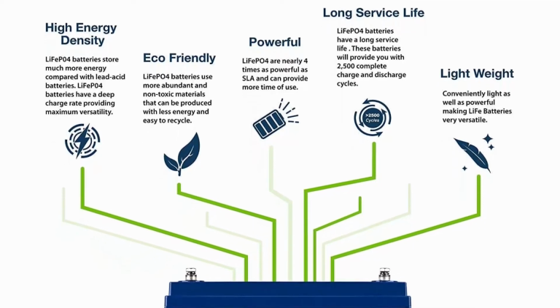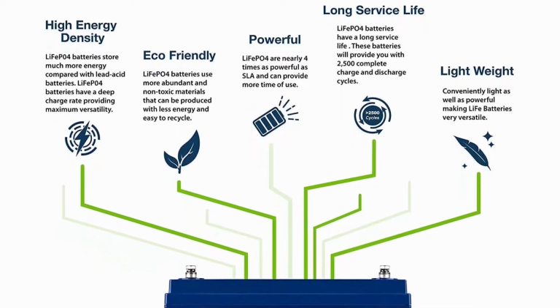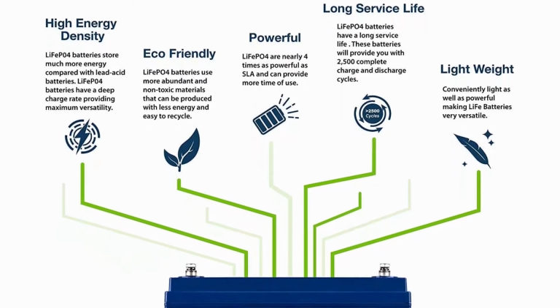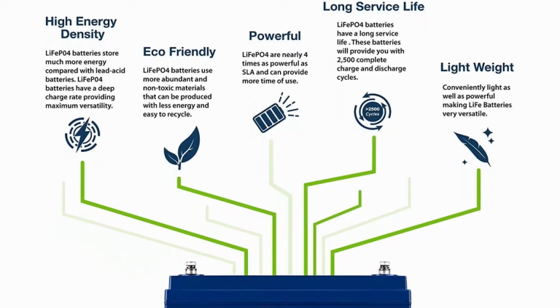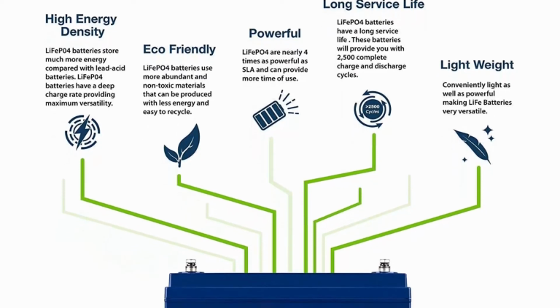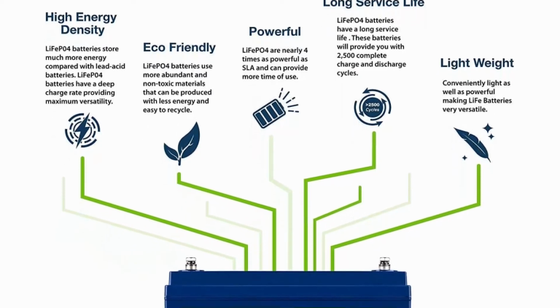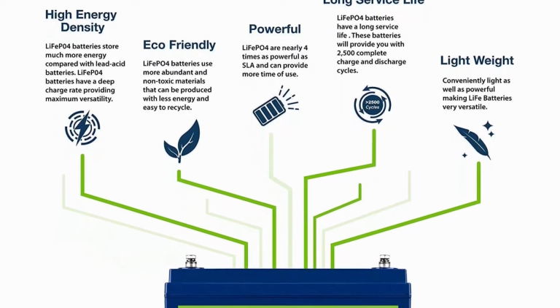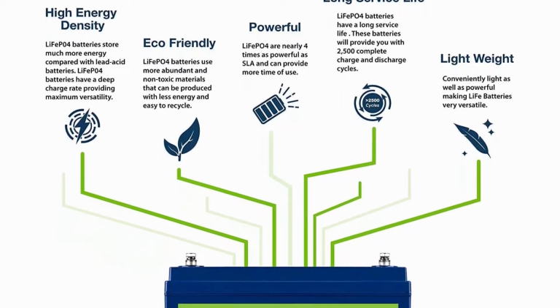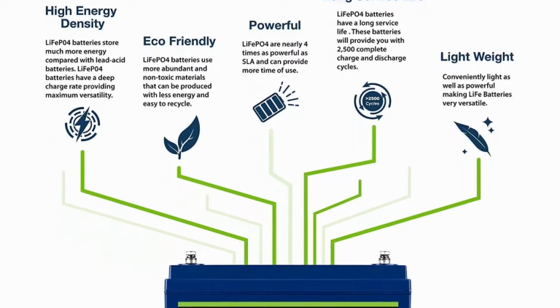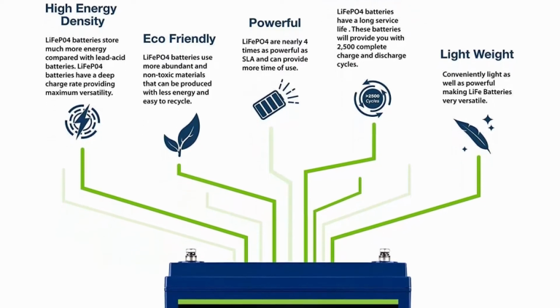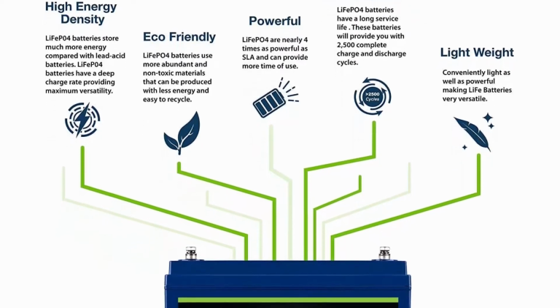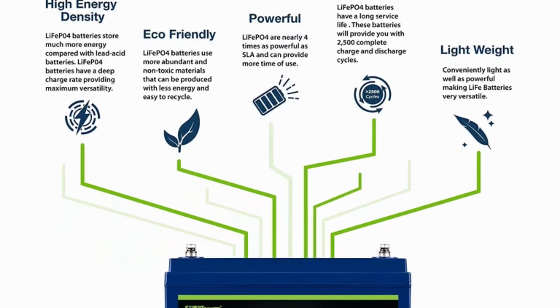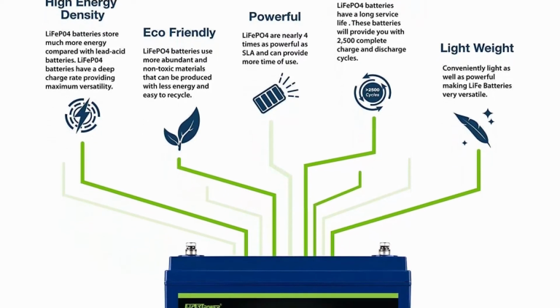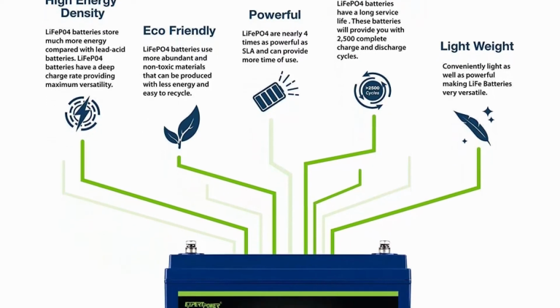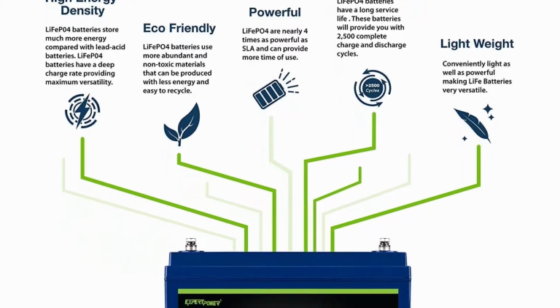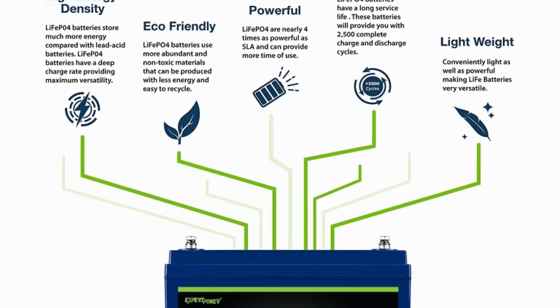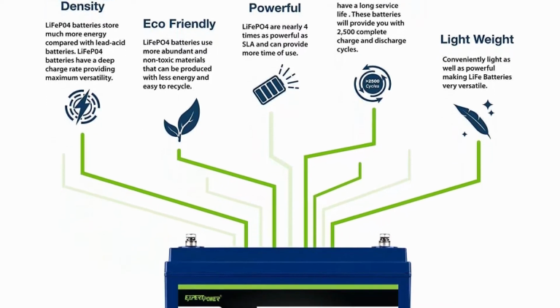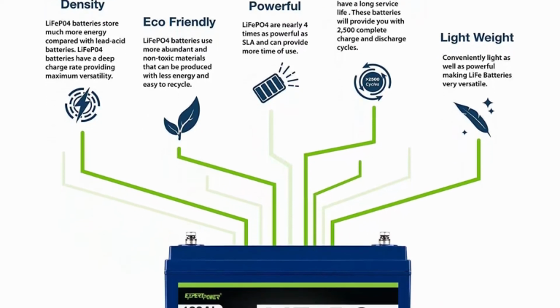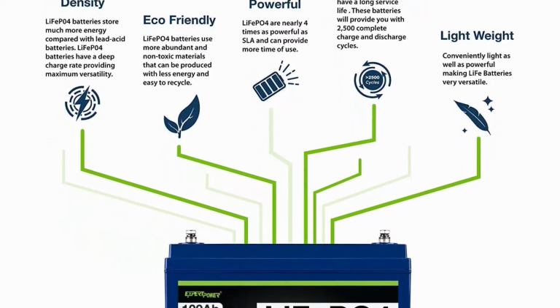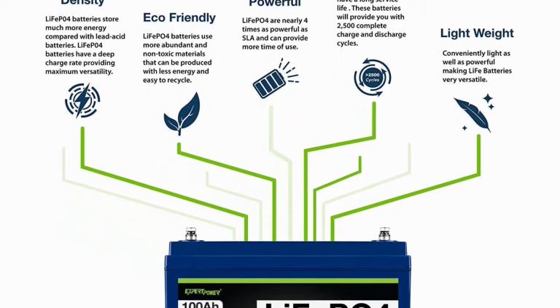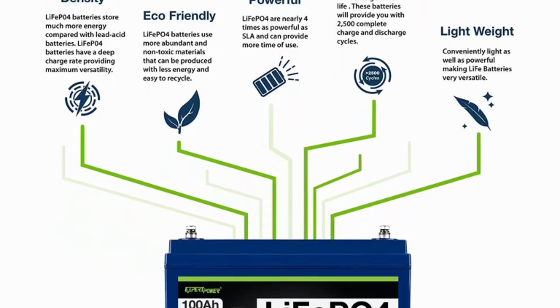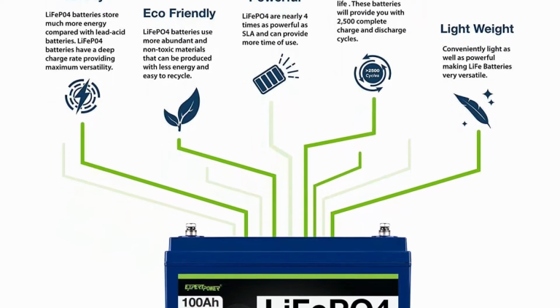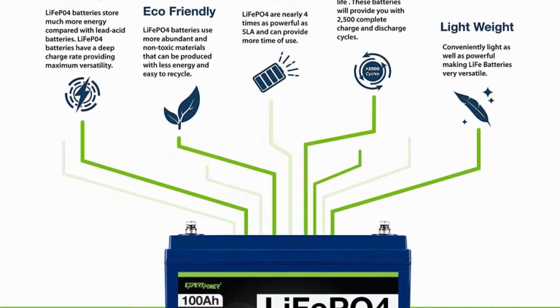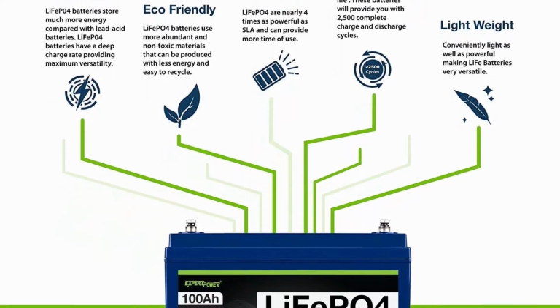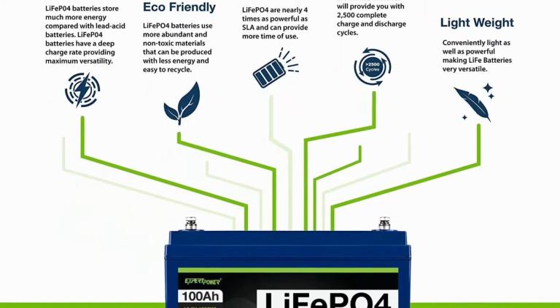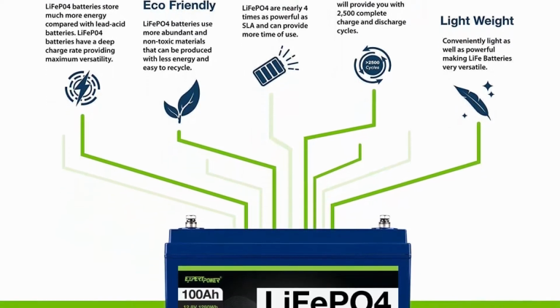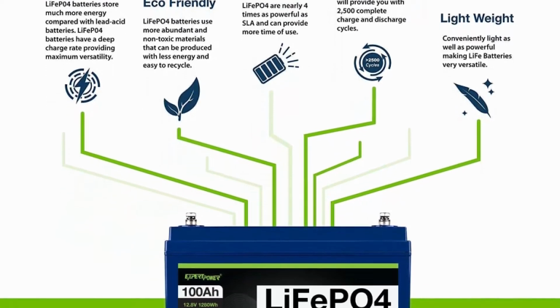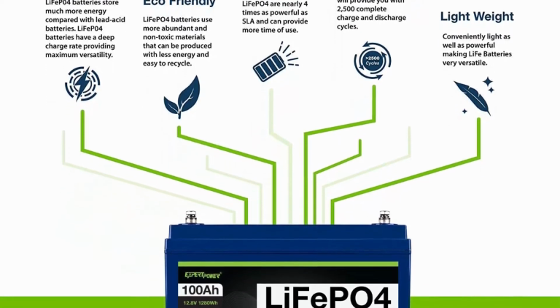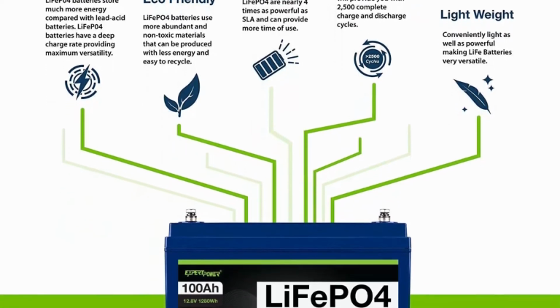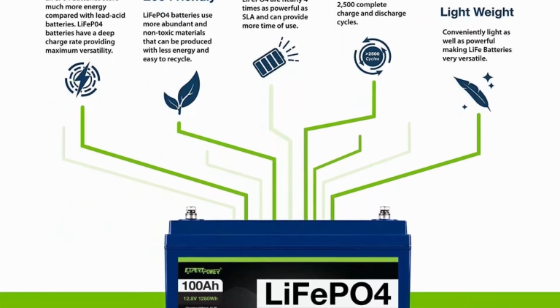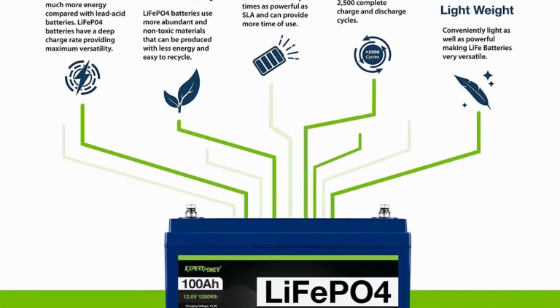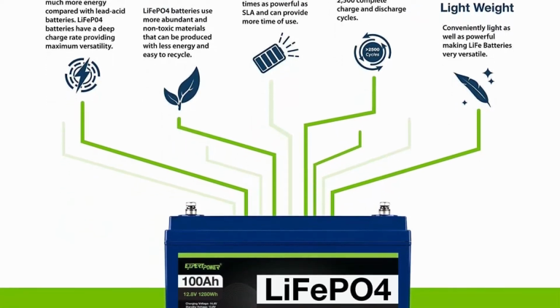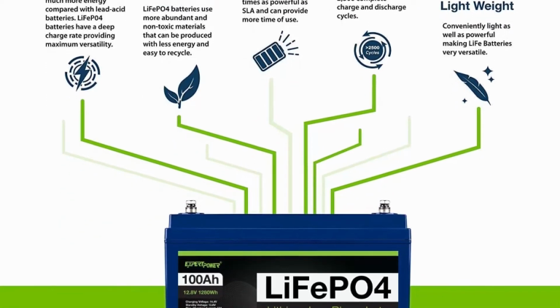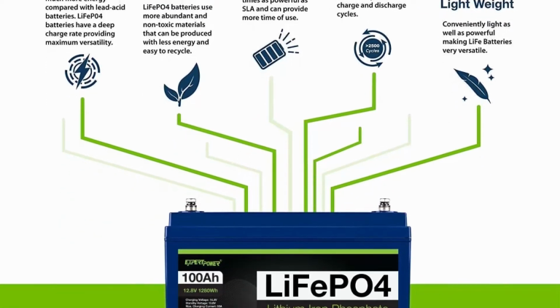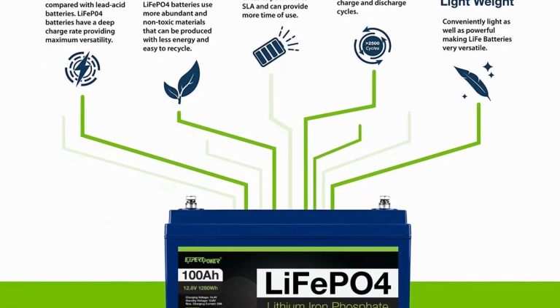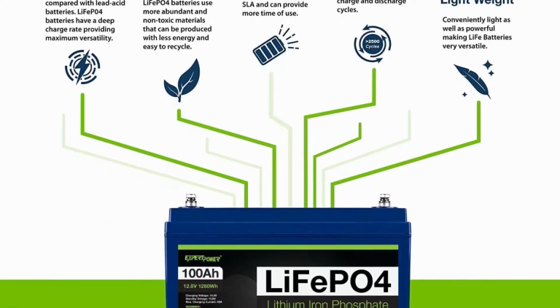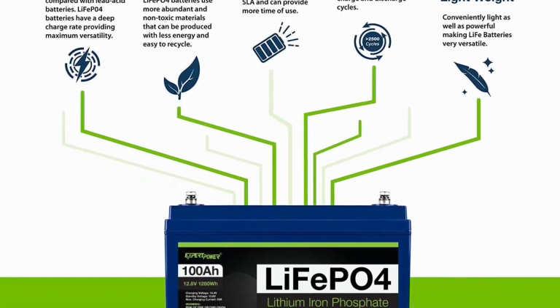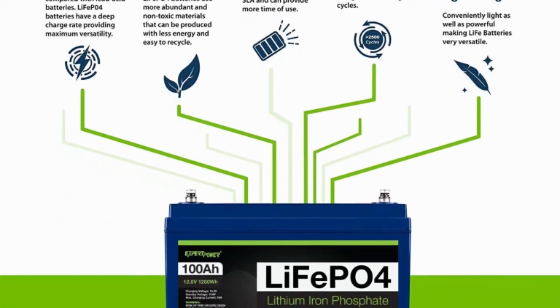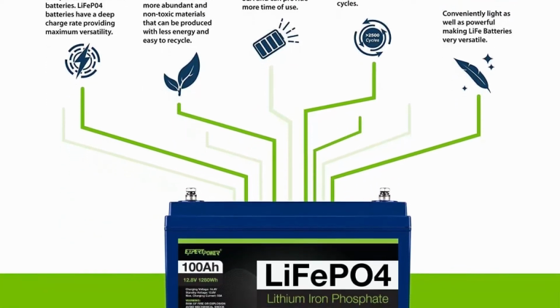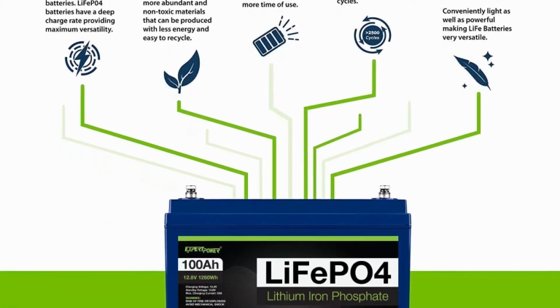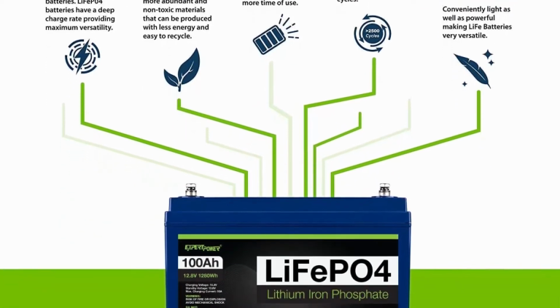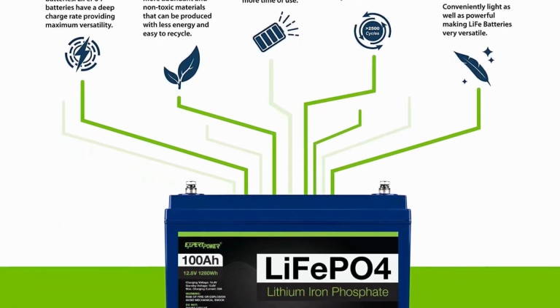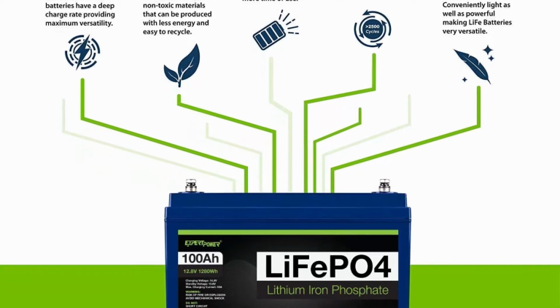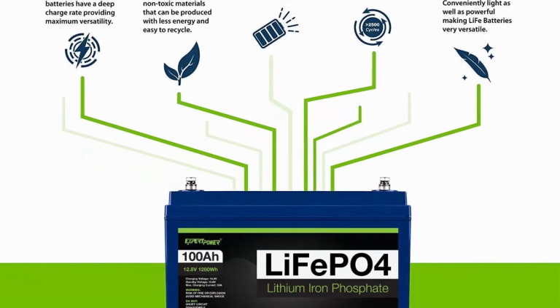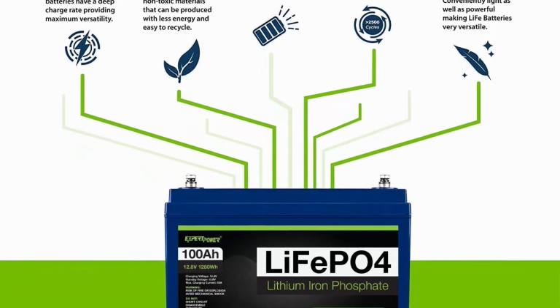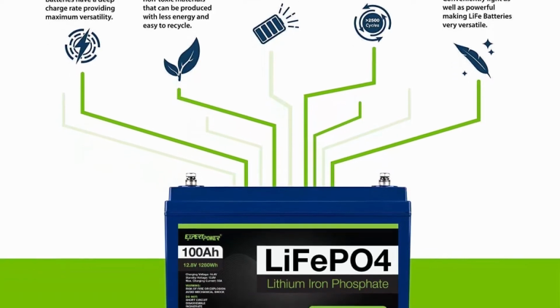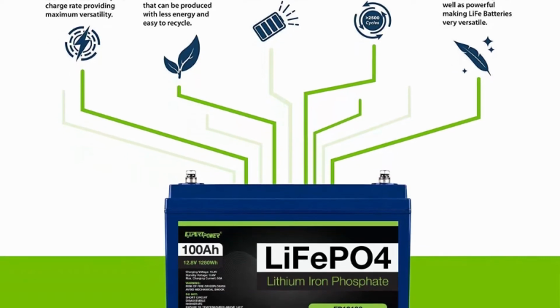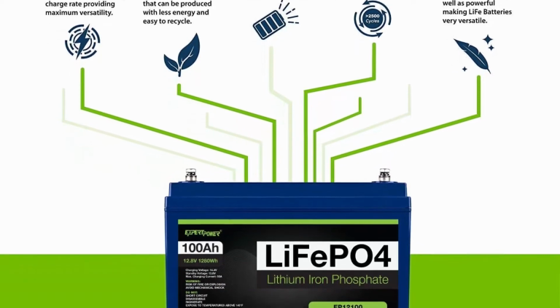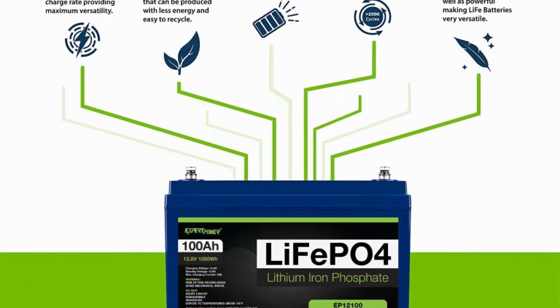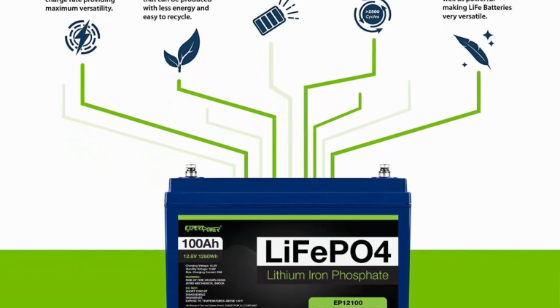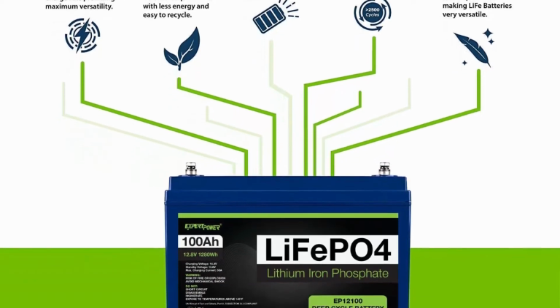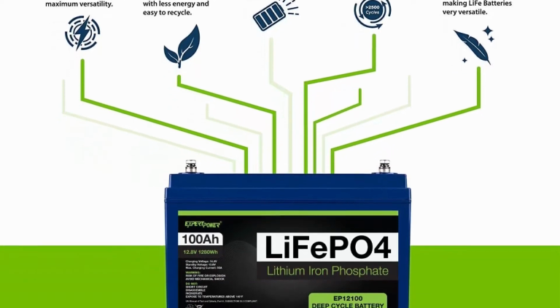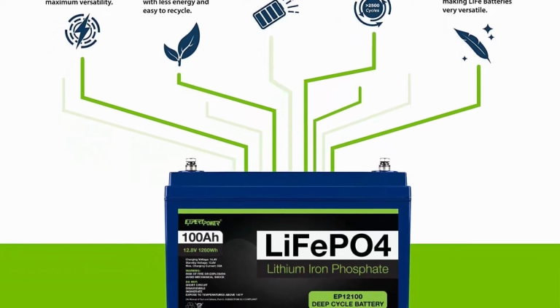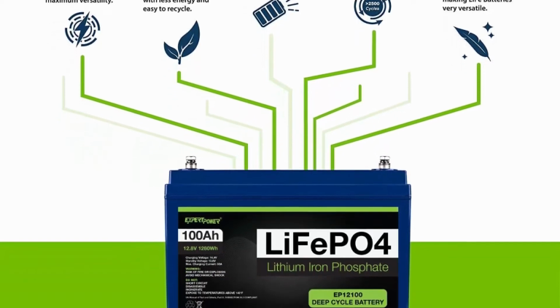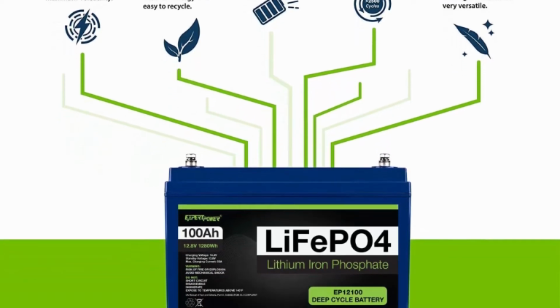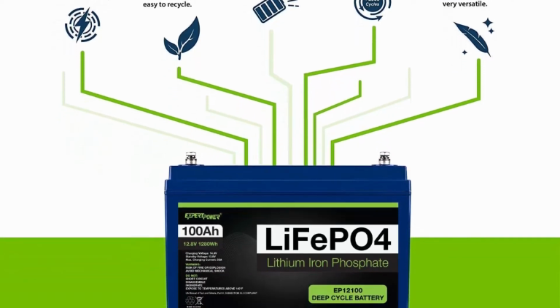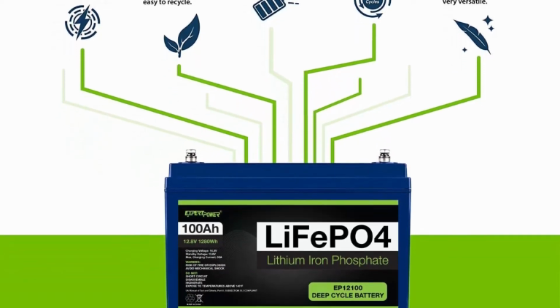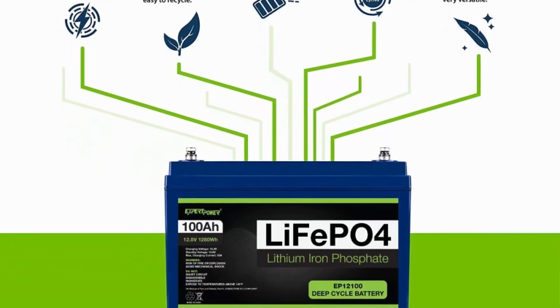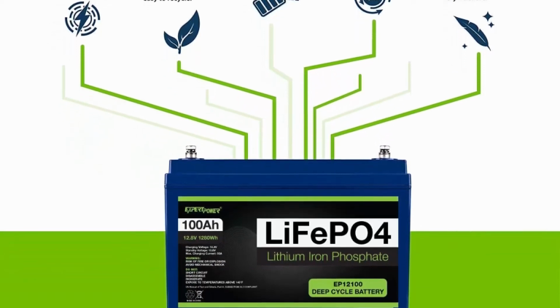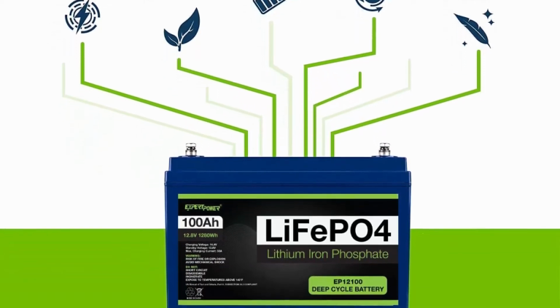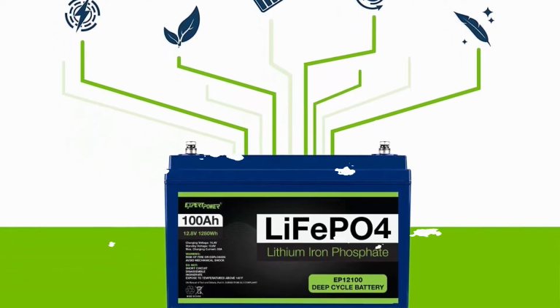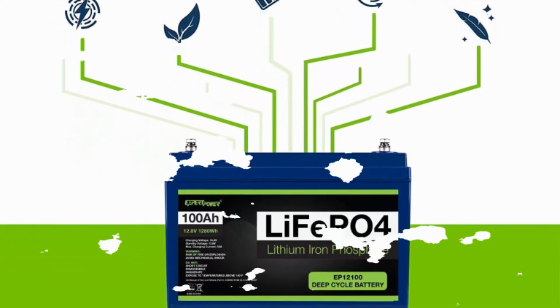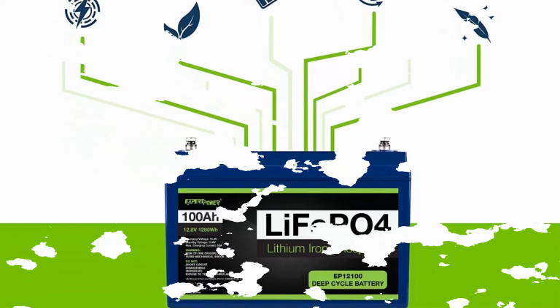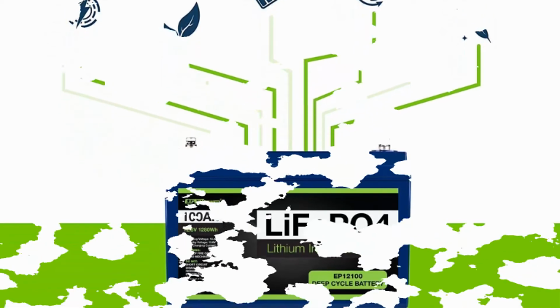Built-in low temp cut-off prevents charging under 23 degrees Fahrenheit, minus 5 degrees Celsius.